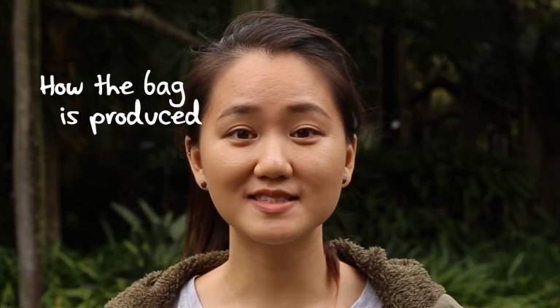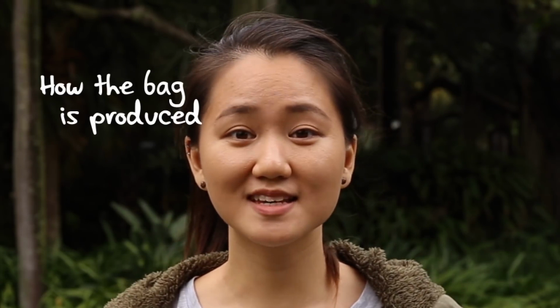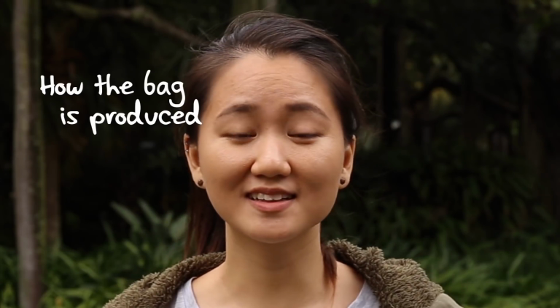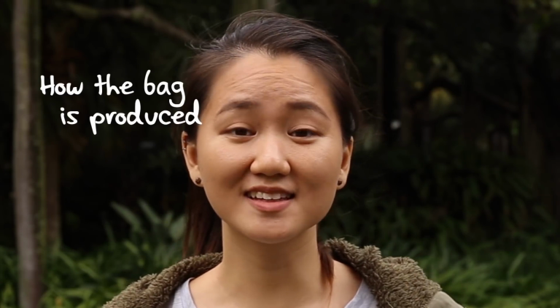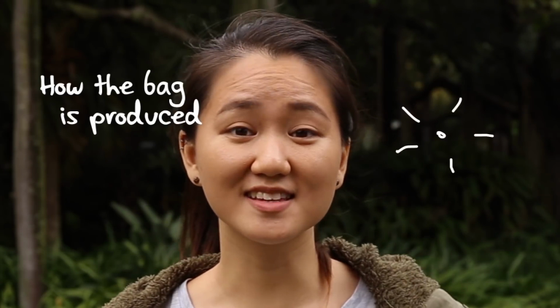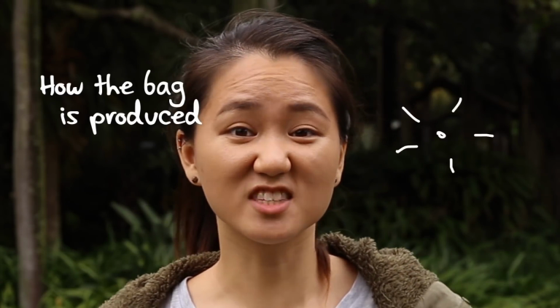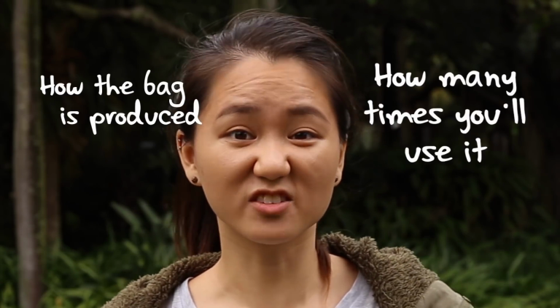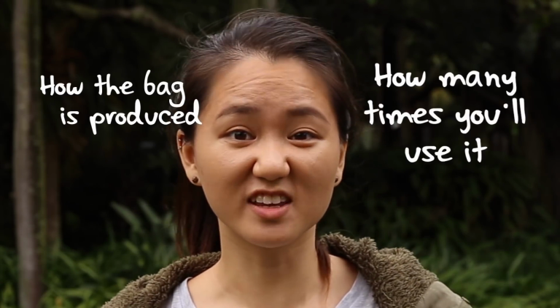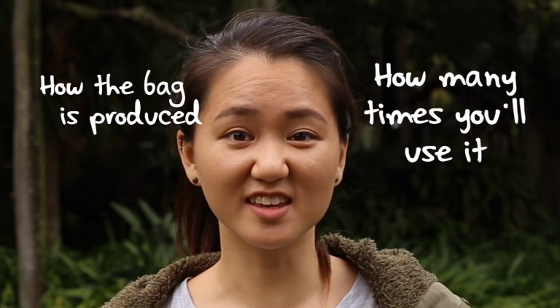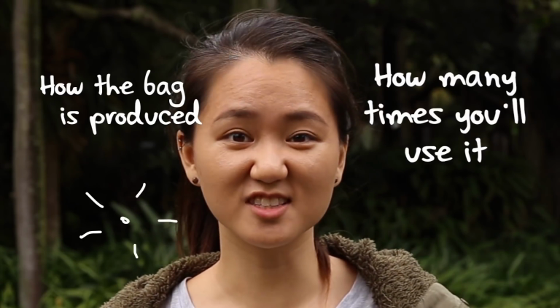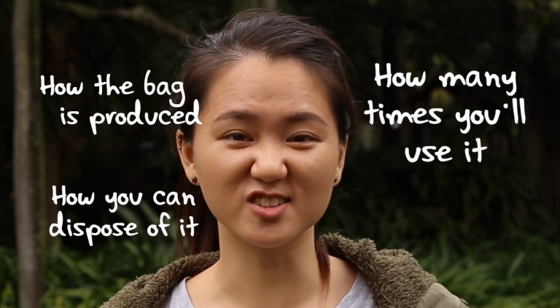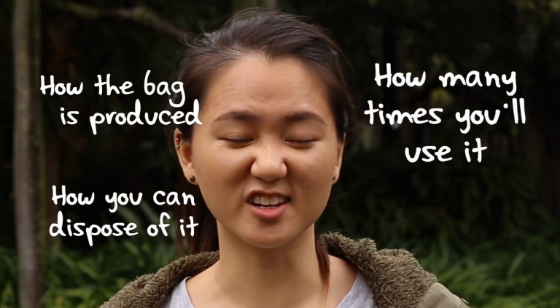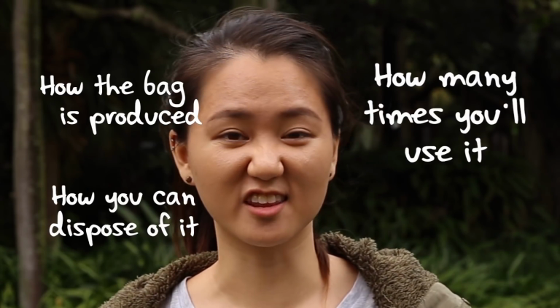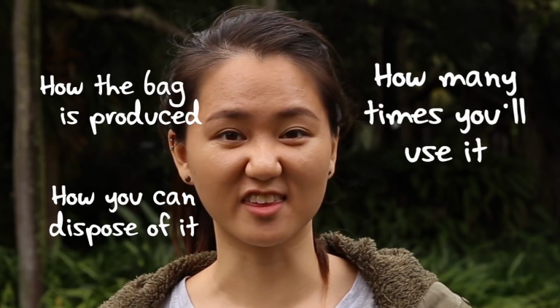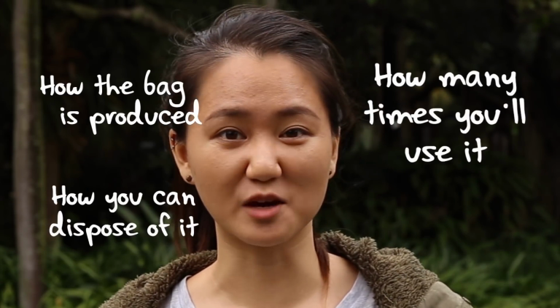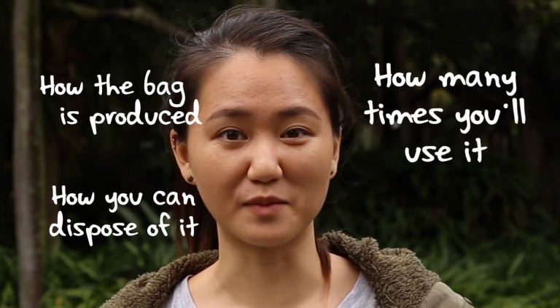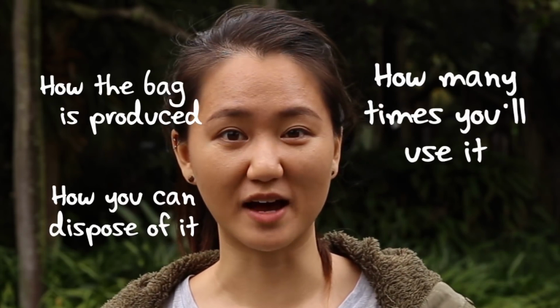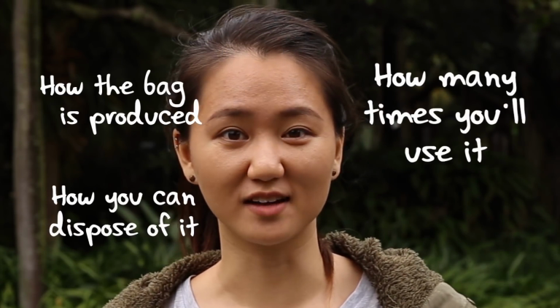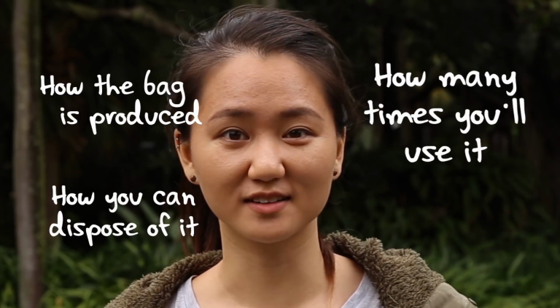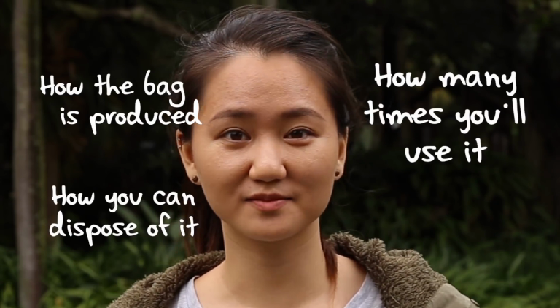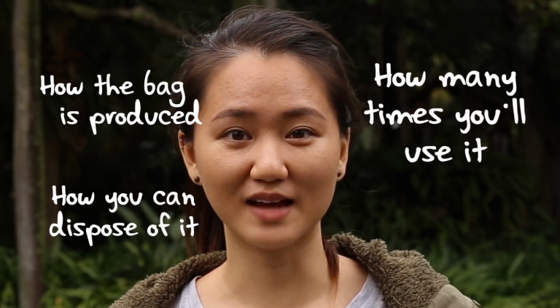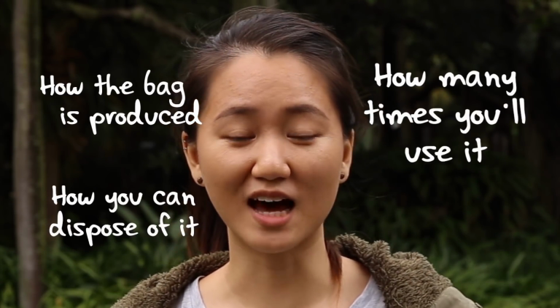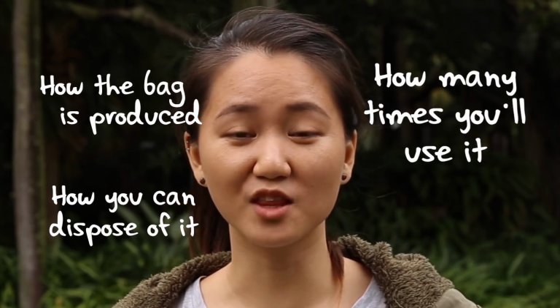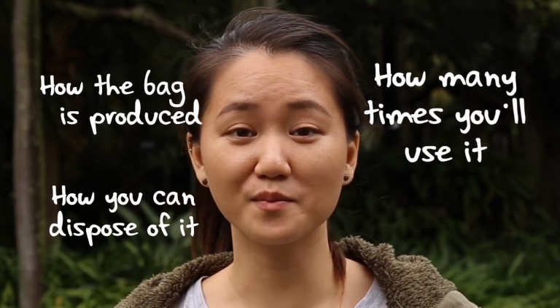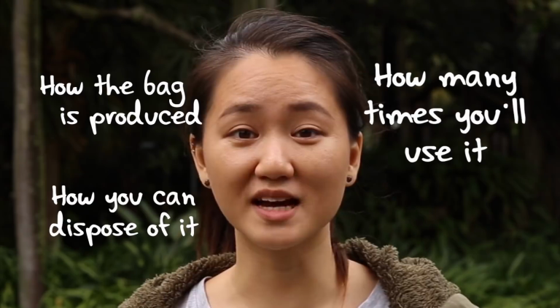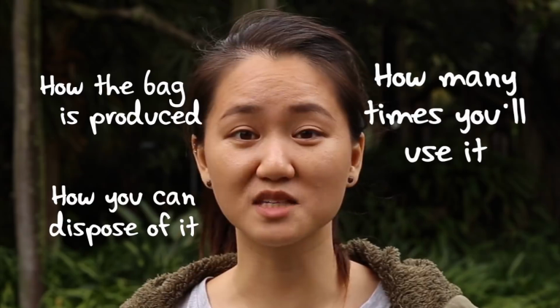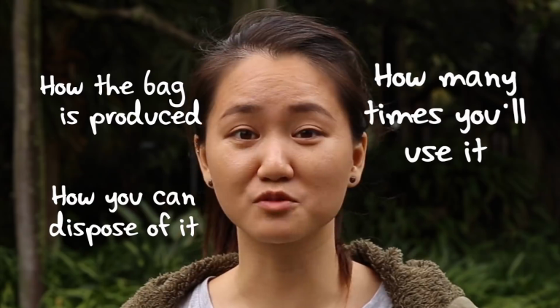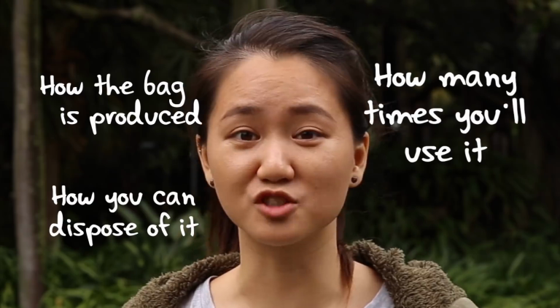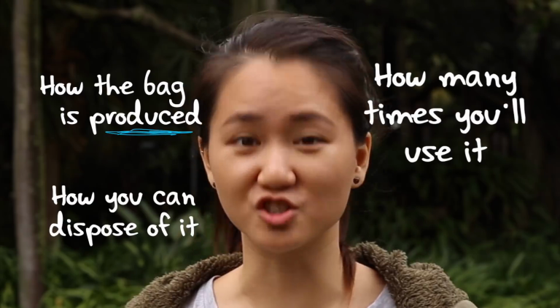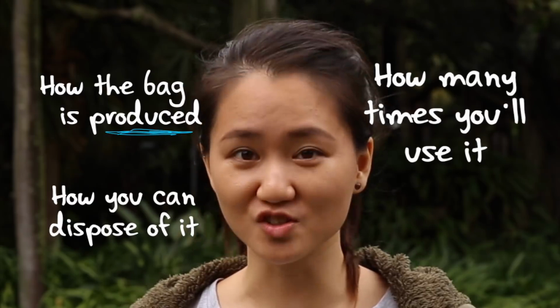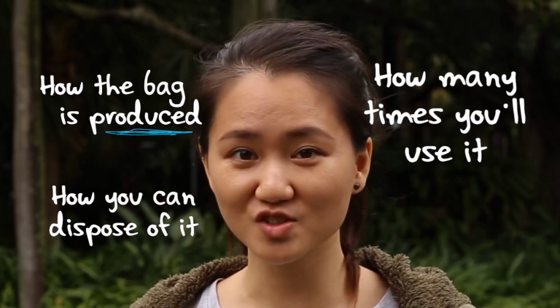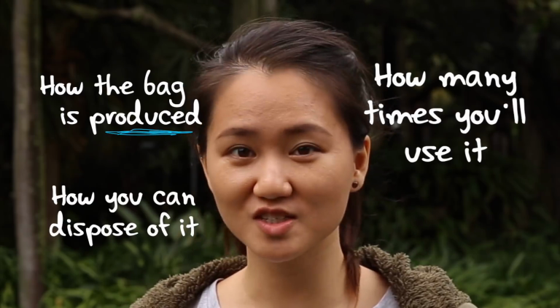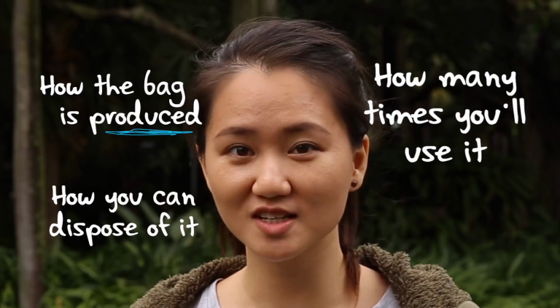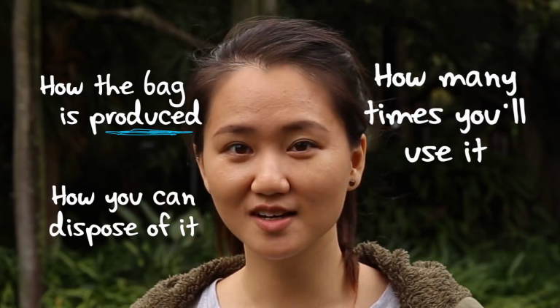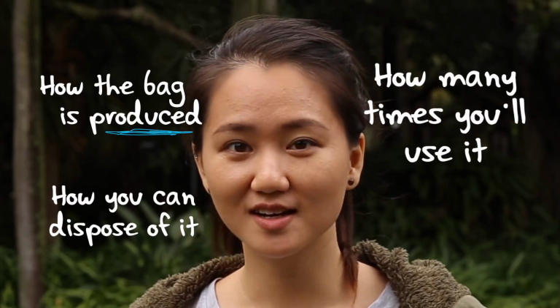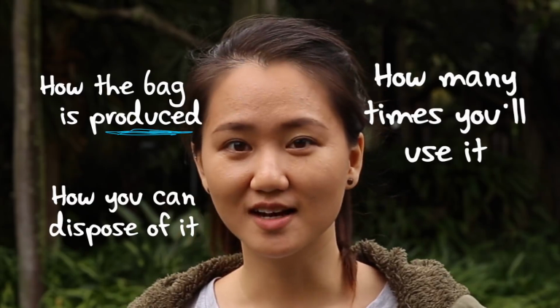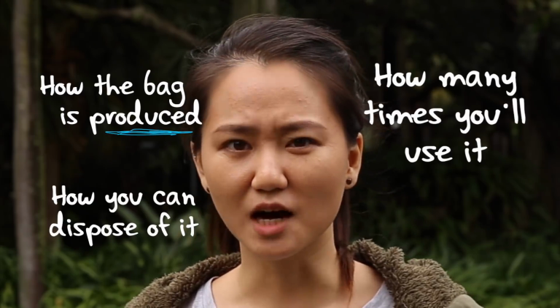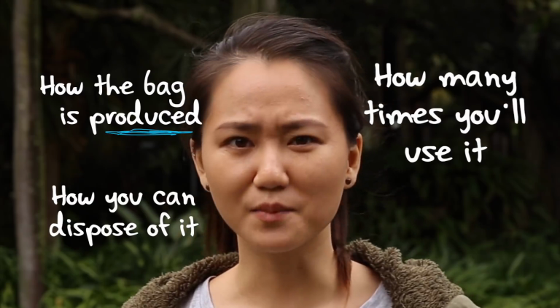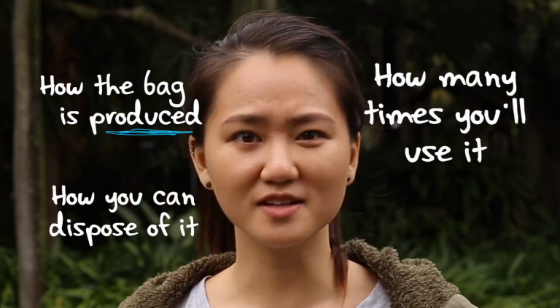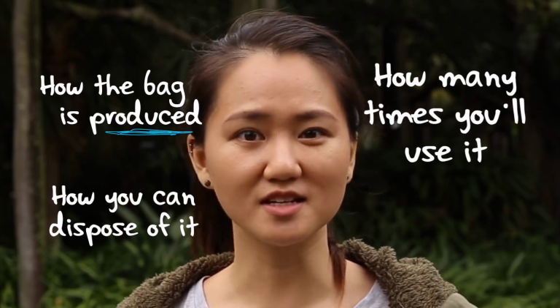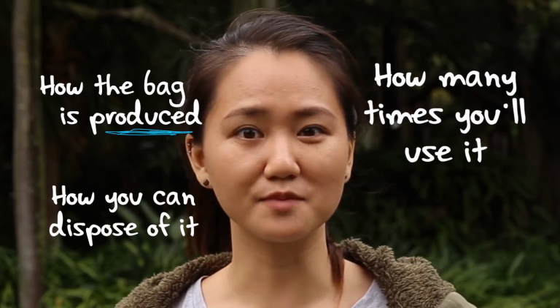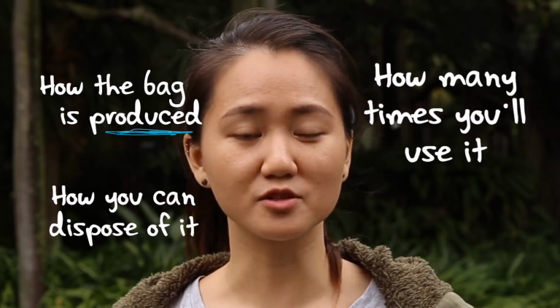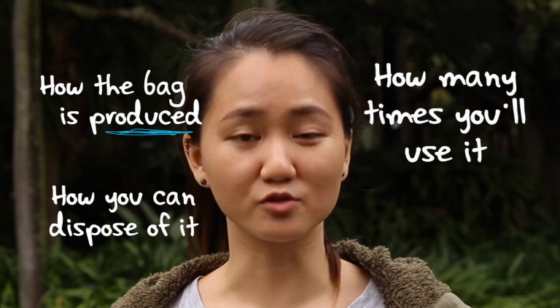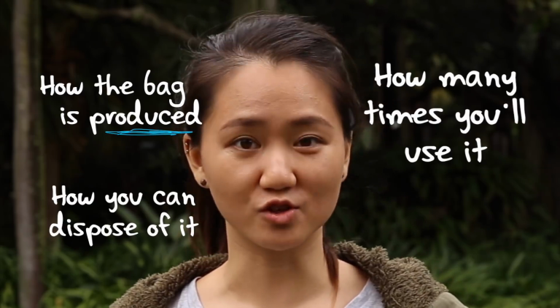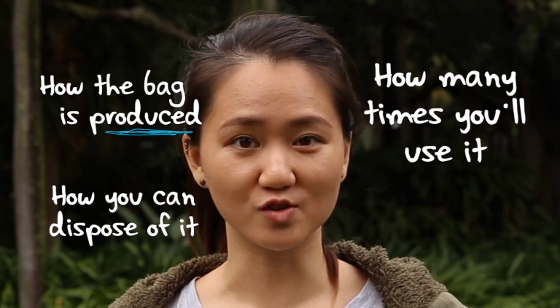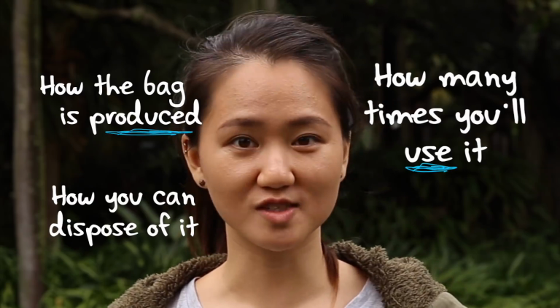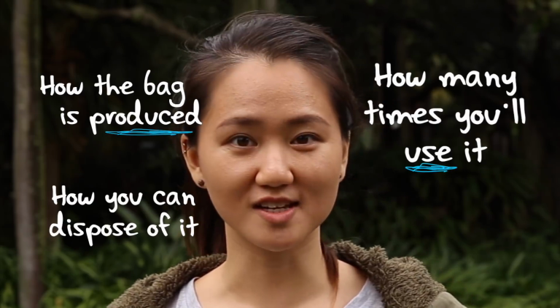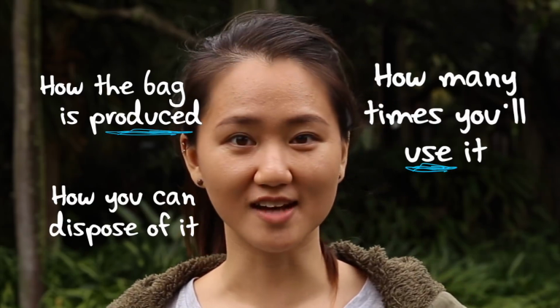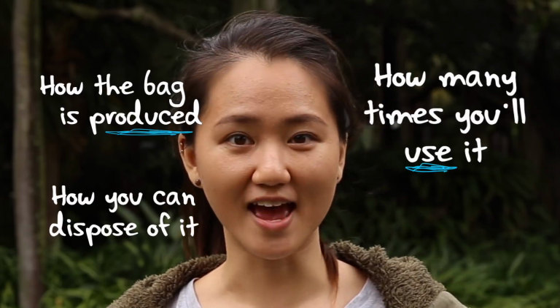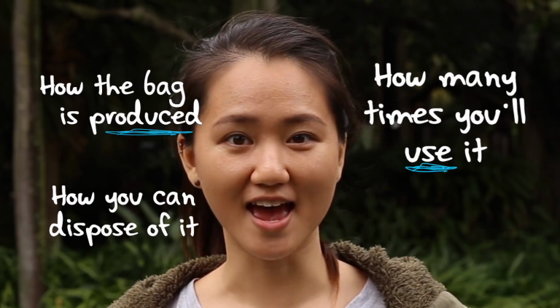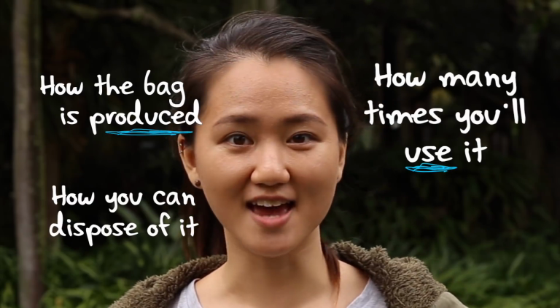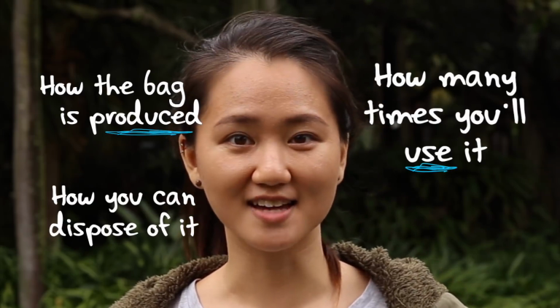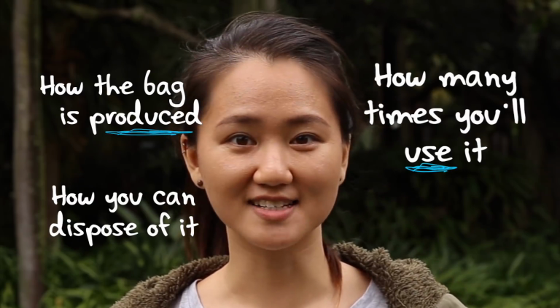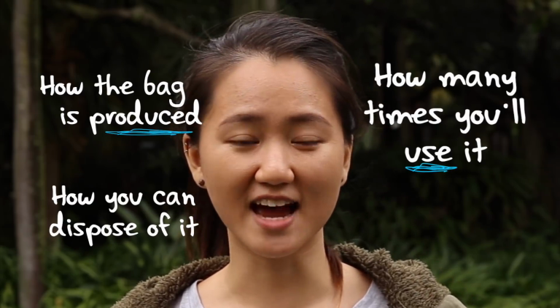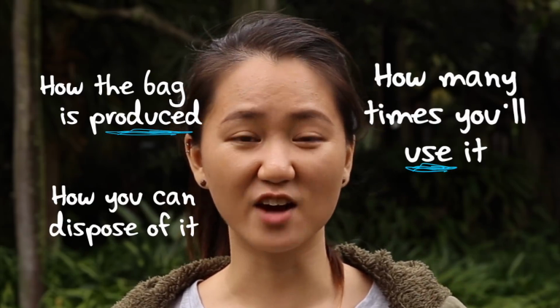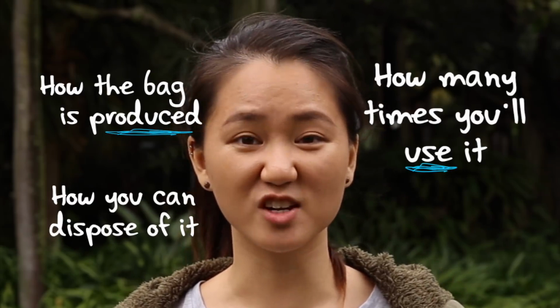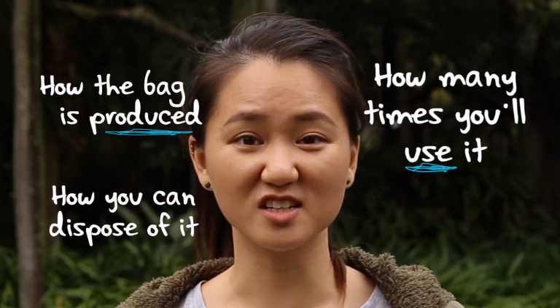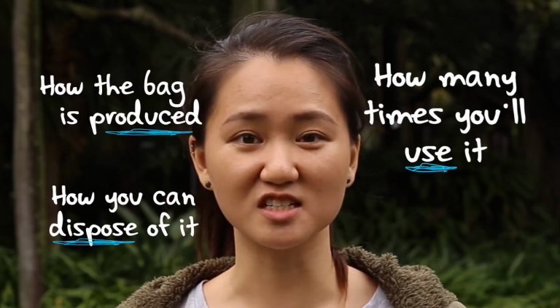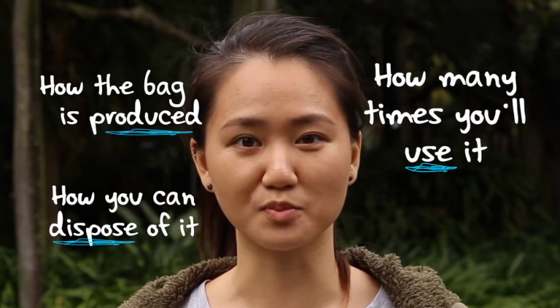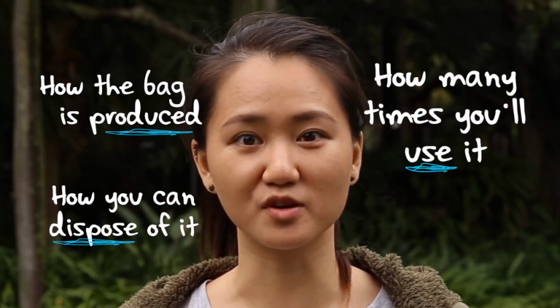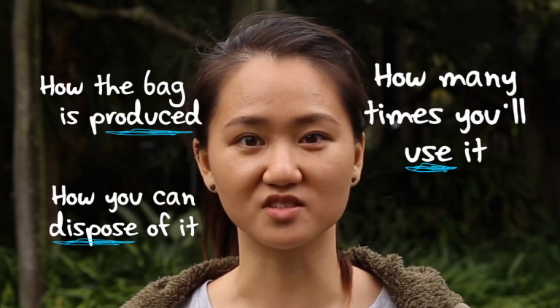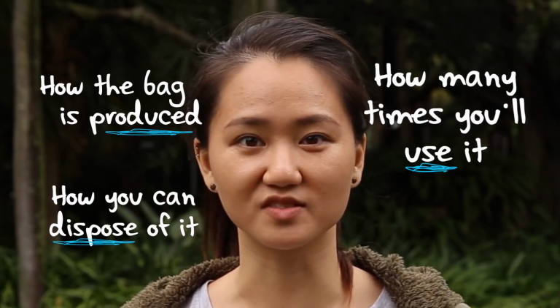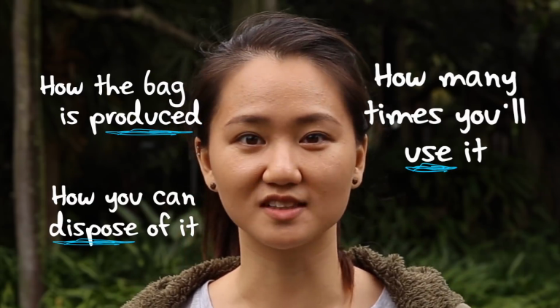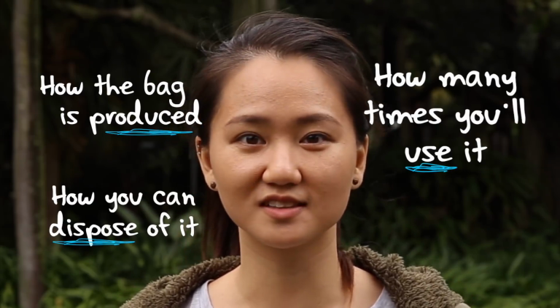Basically there are three things you need to think about: how the bag is produced, how many times you'll use it, and how you can dispose of it.